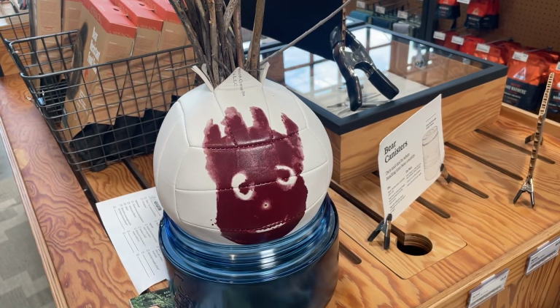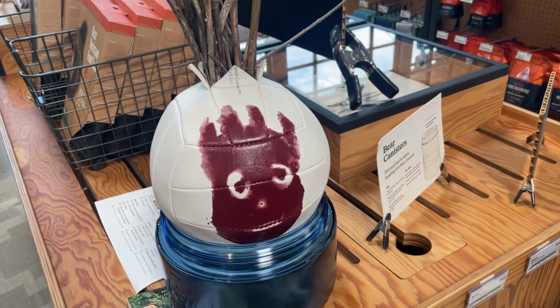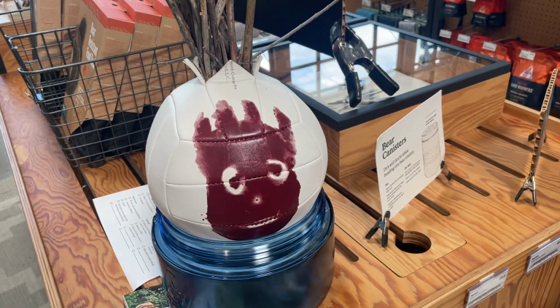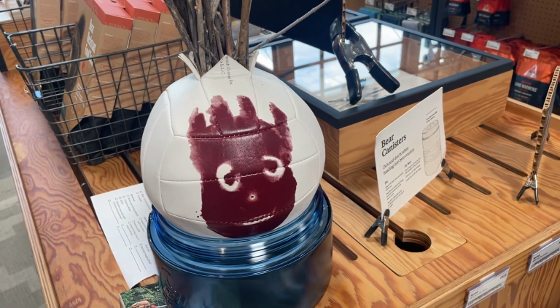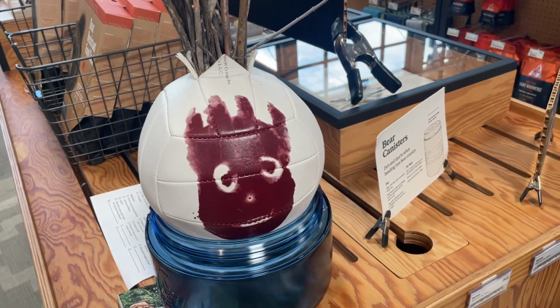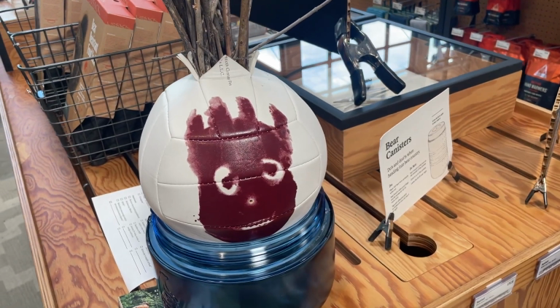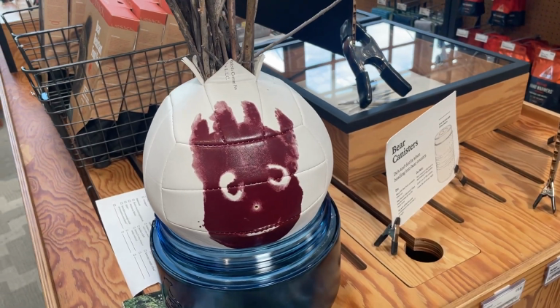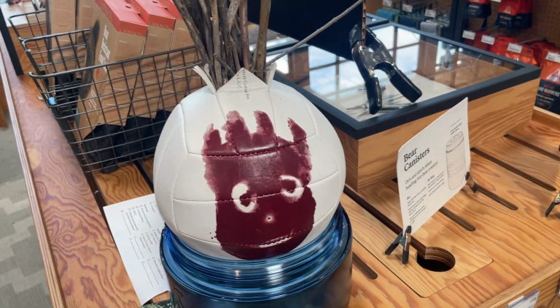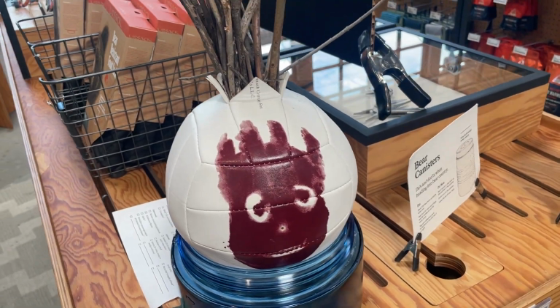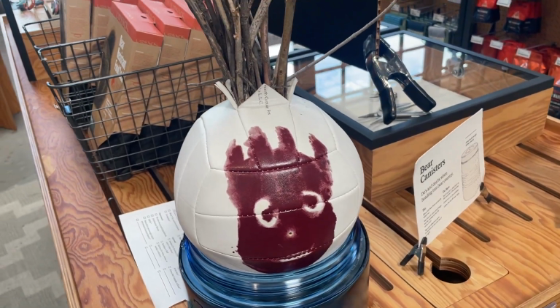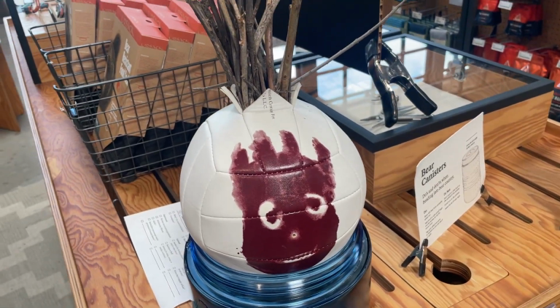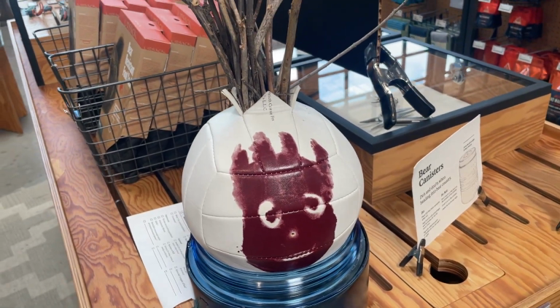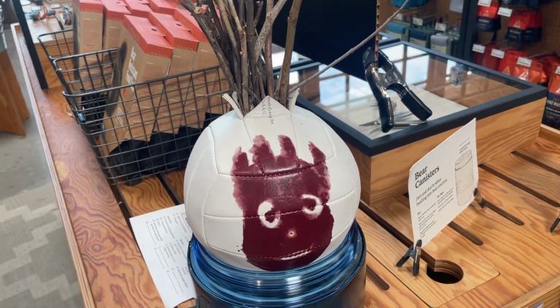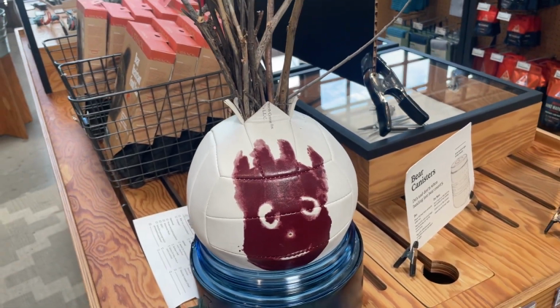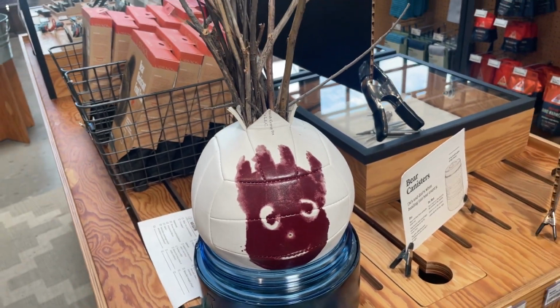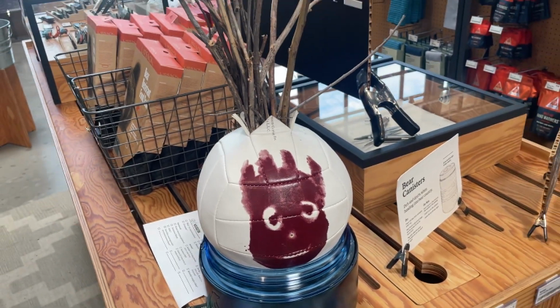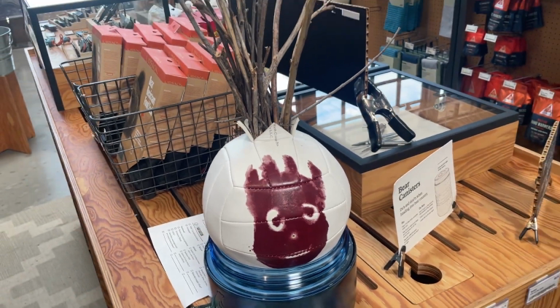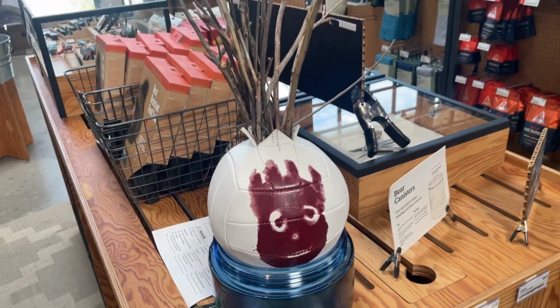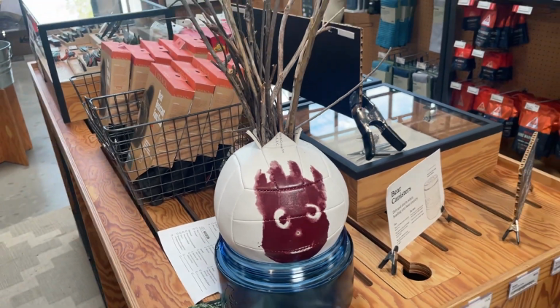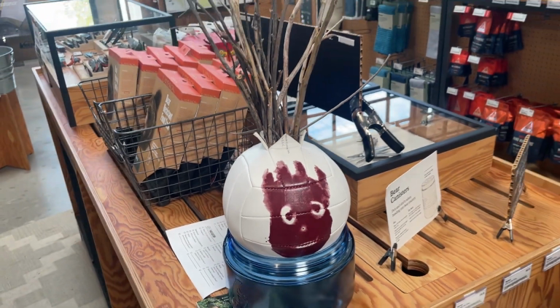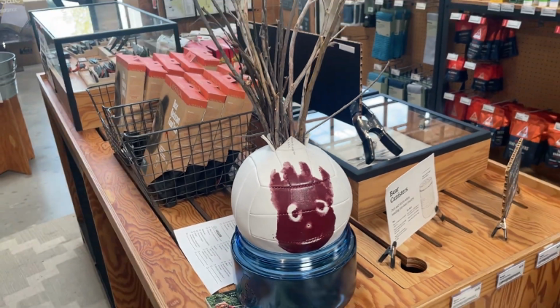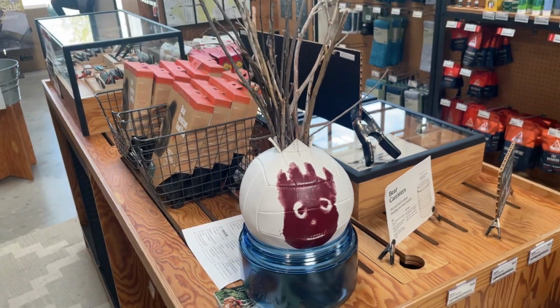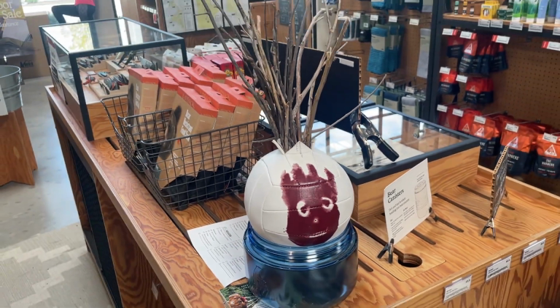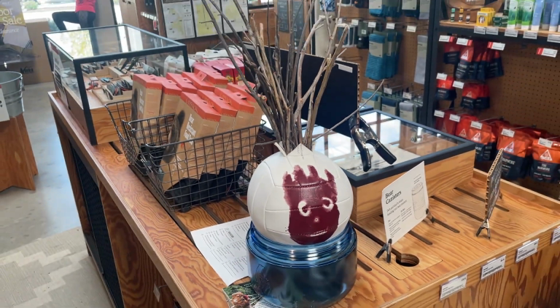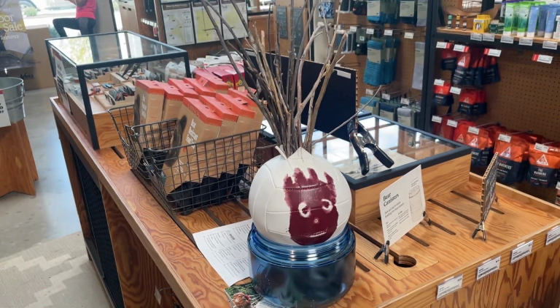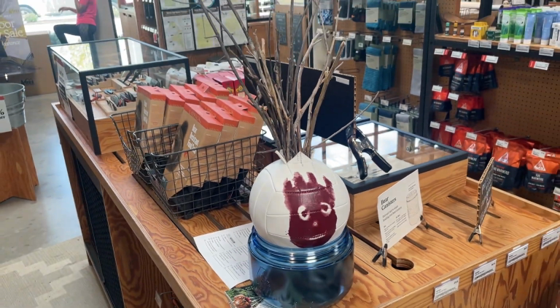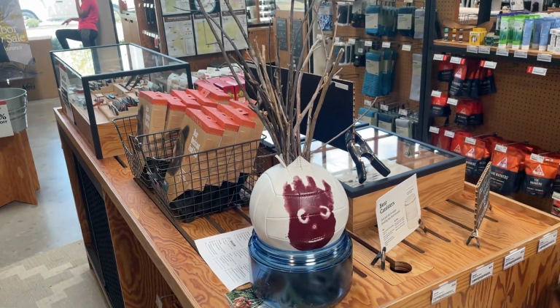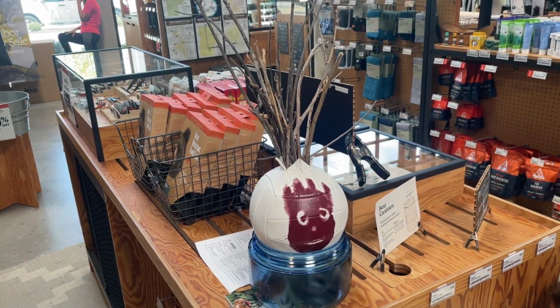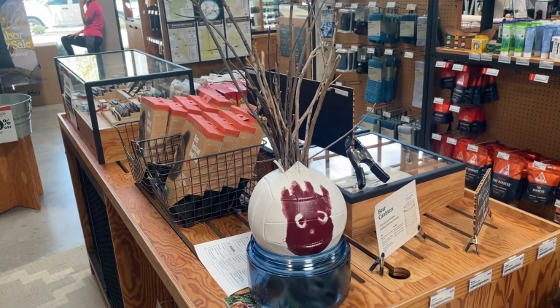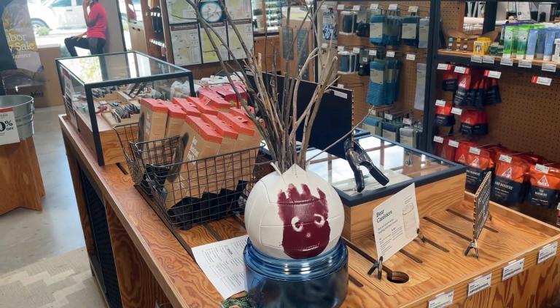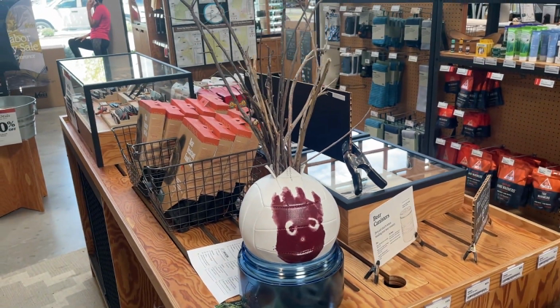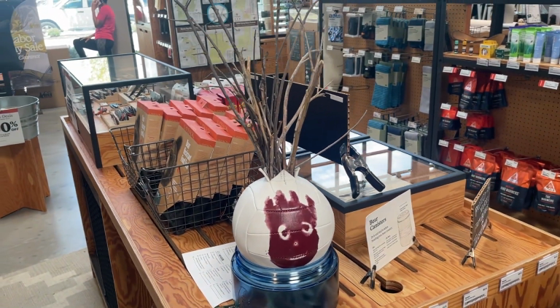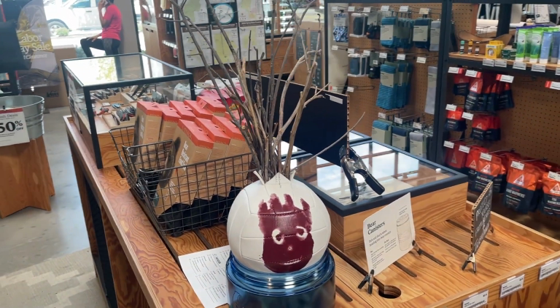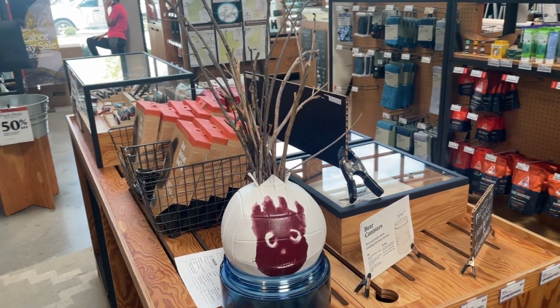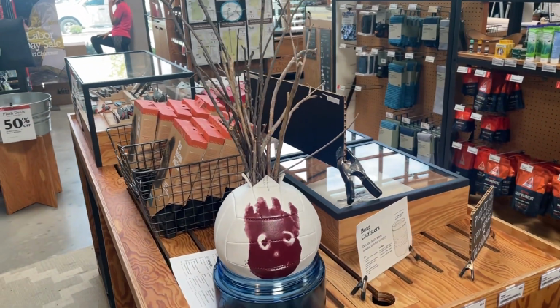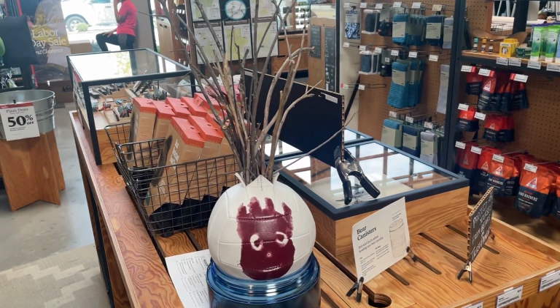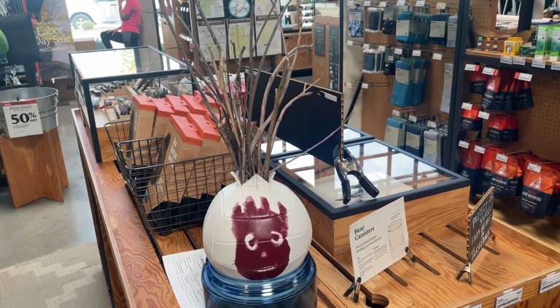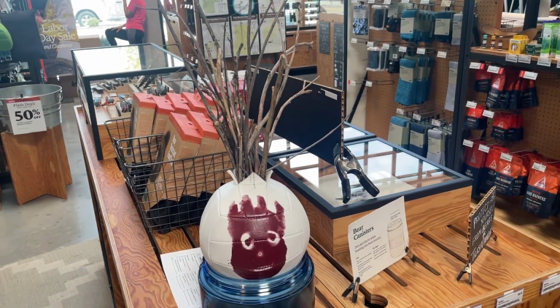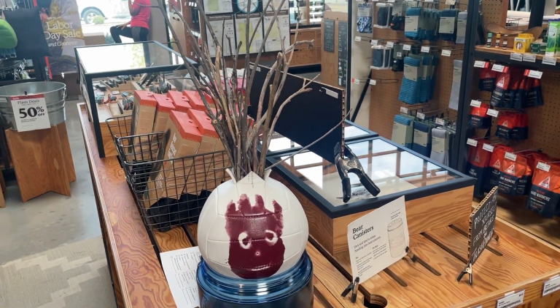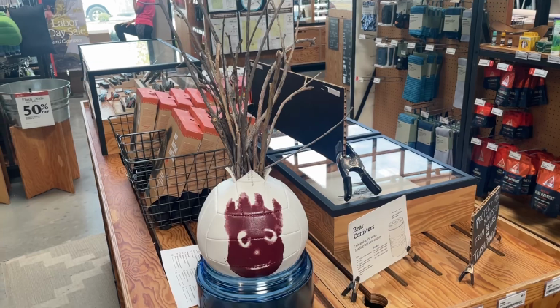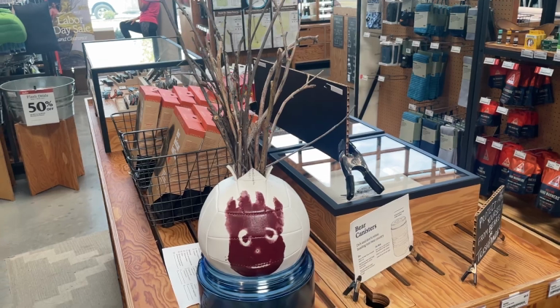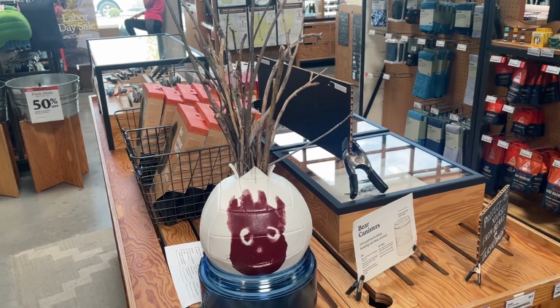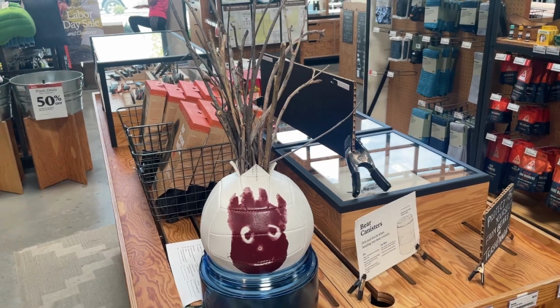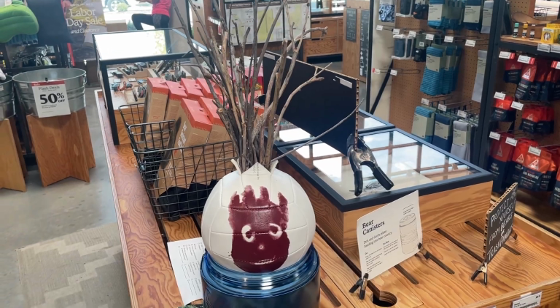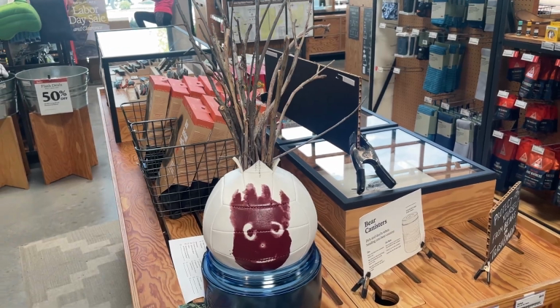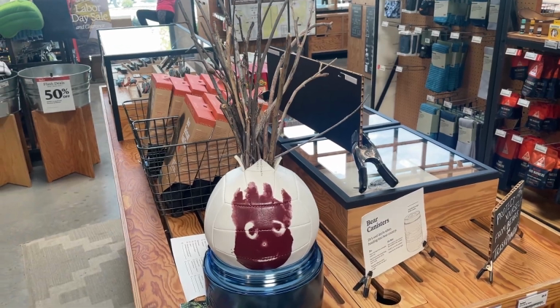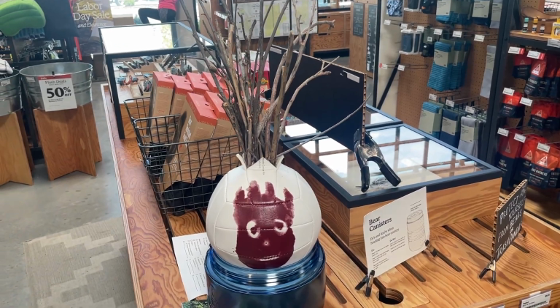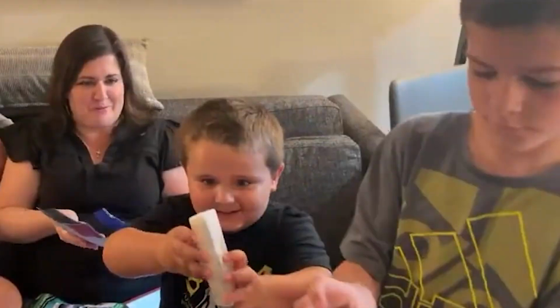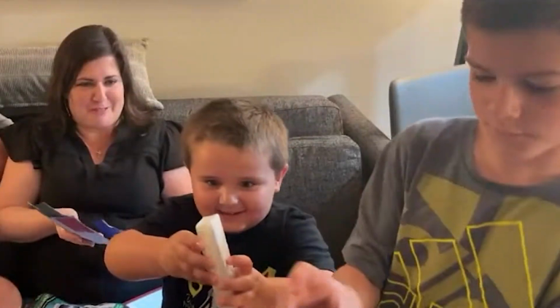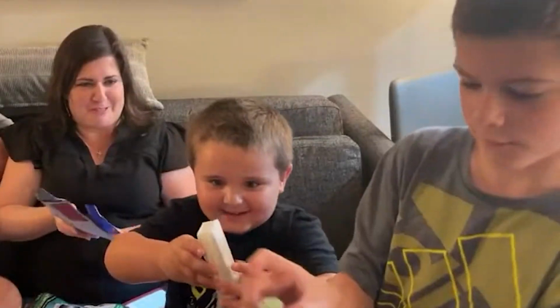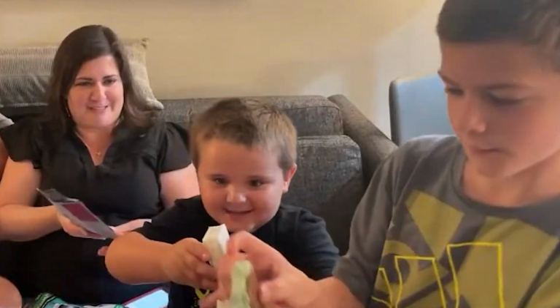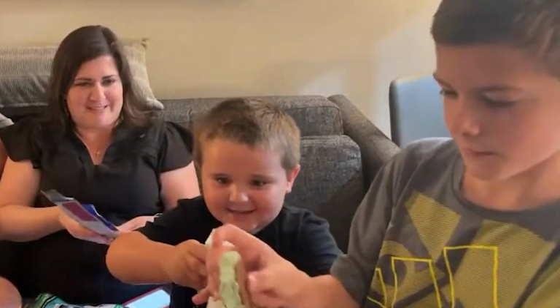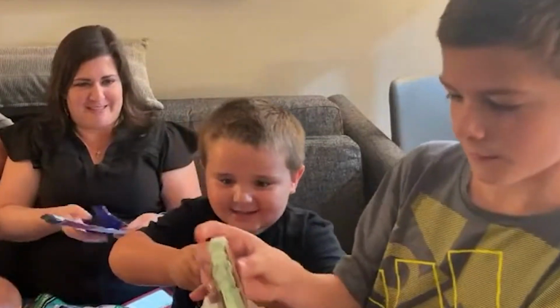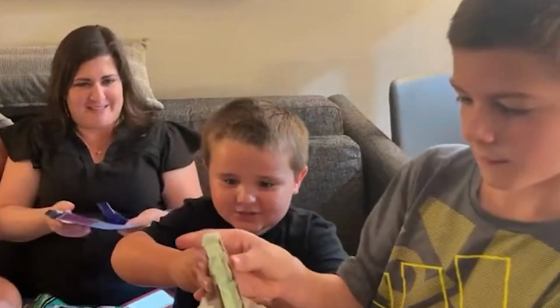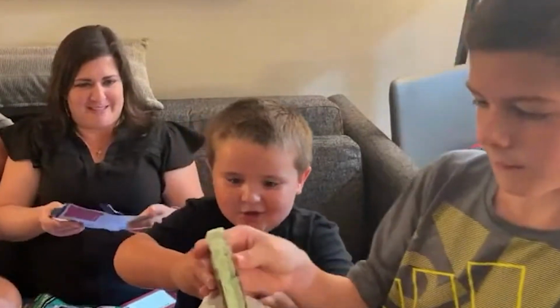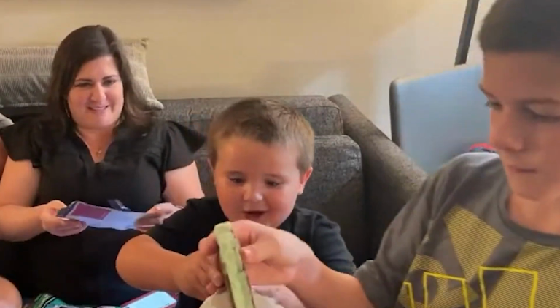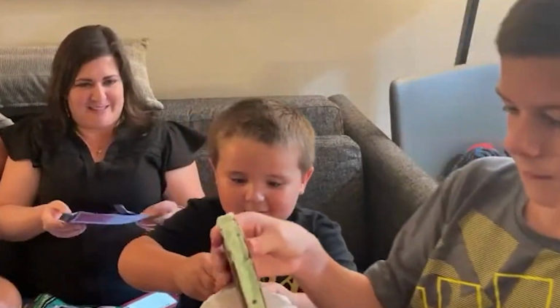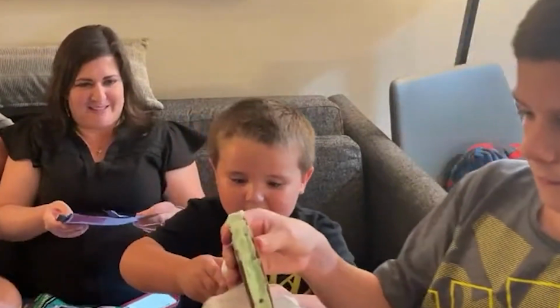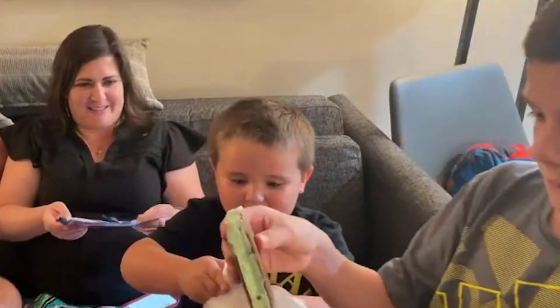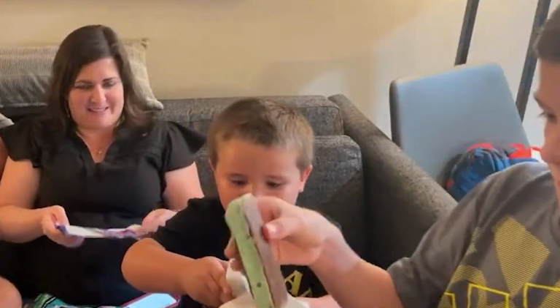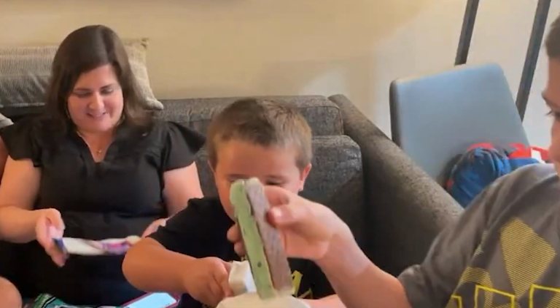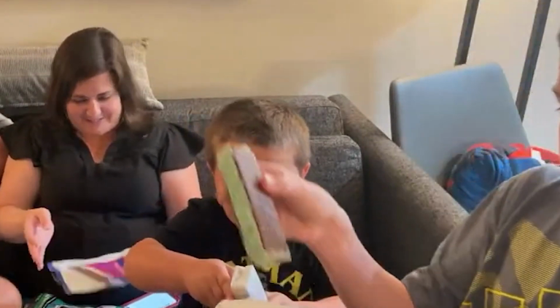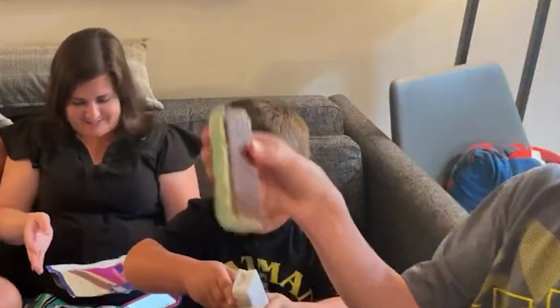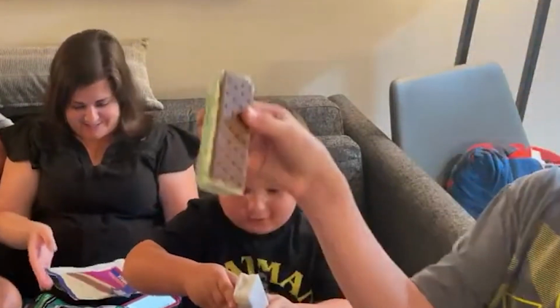Look at this — we have found Wilson! This is a chocolate bar.